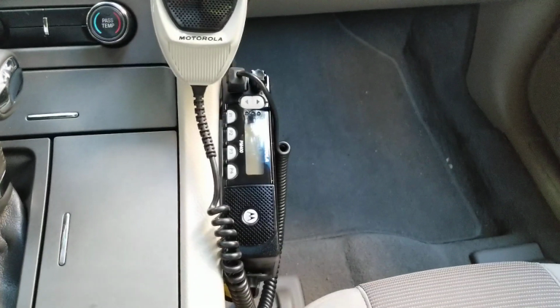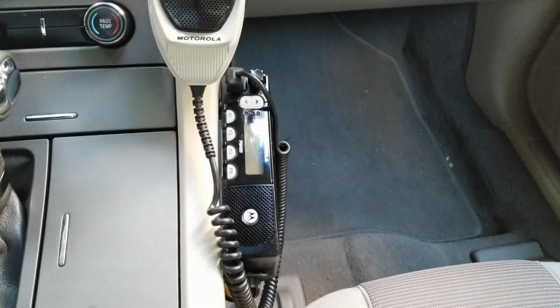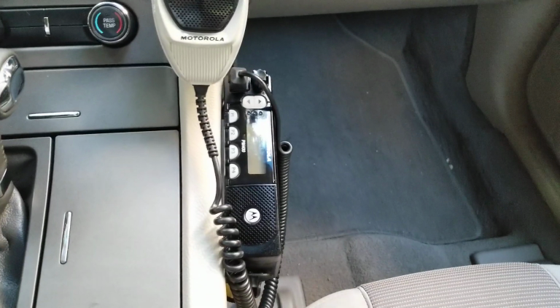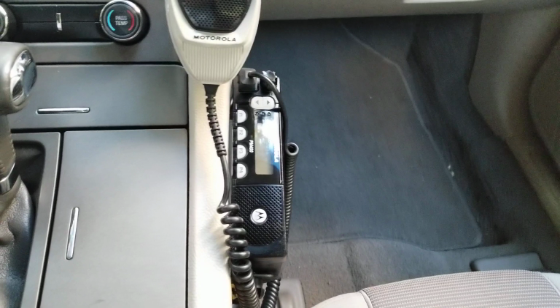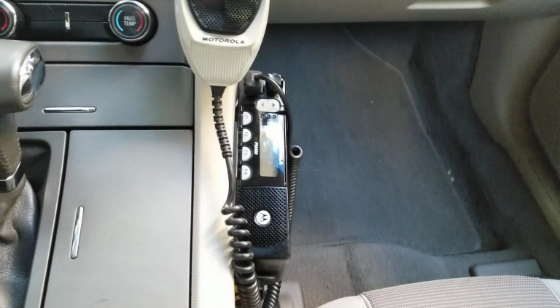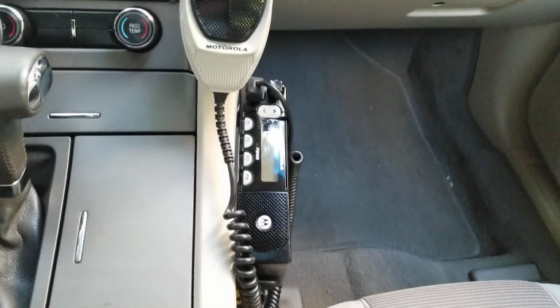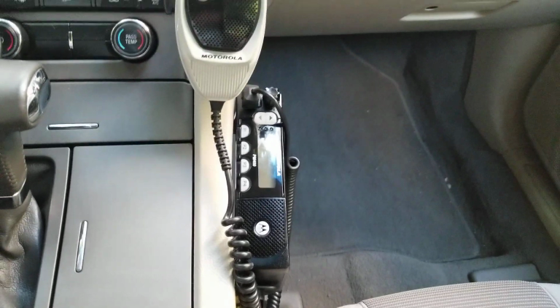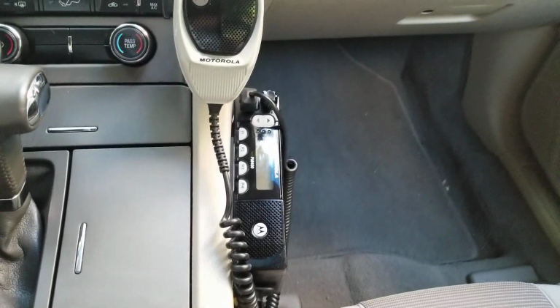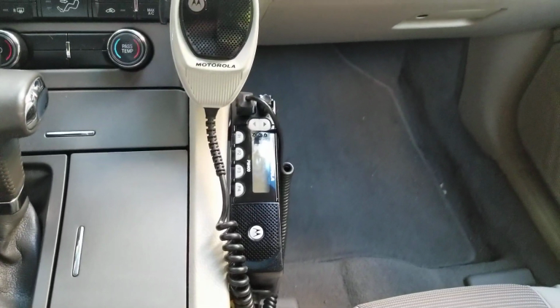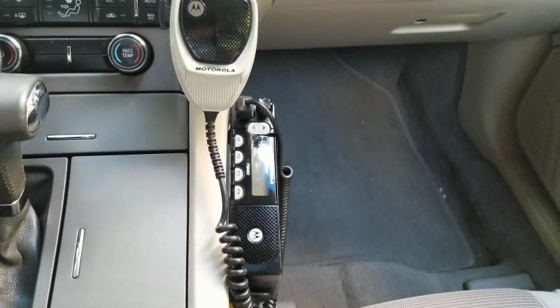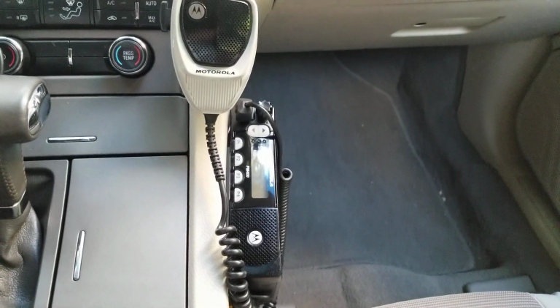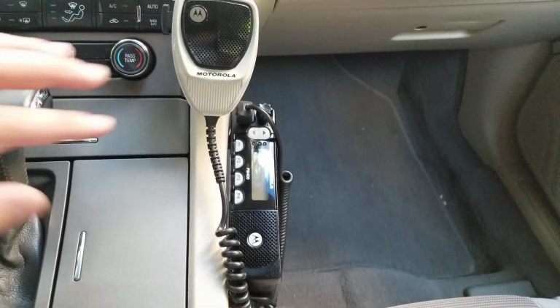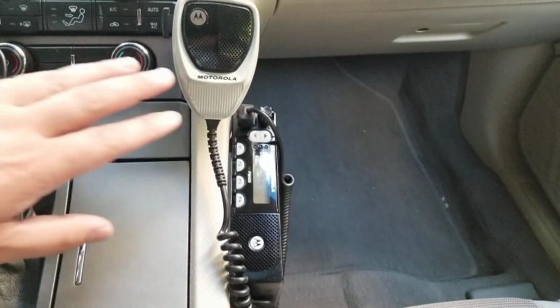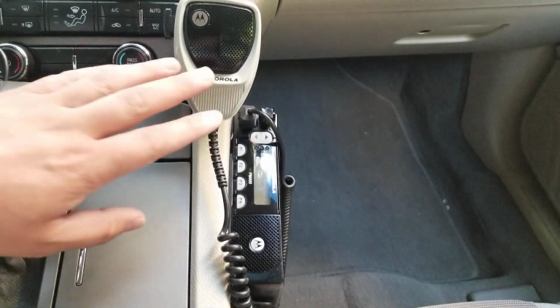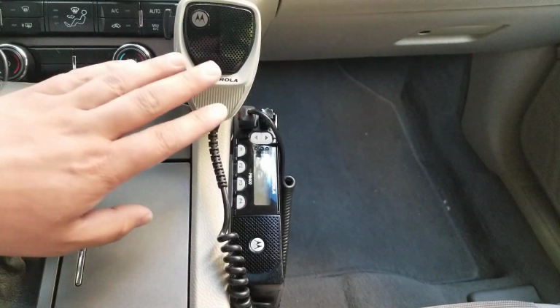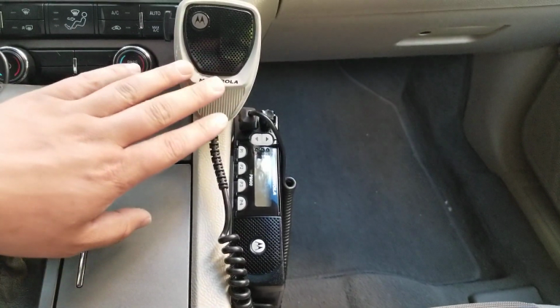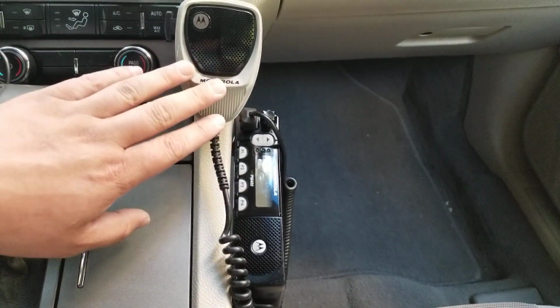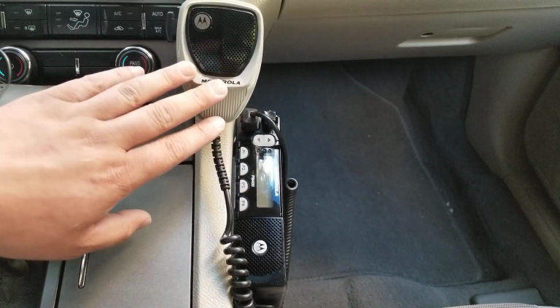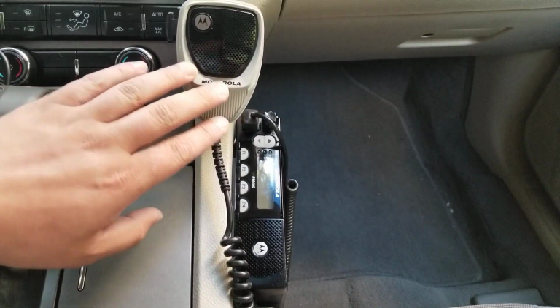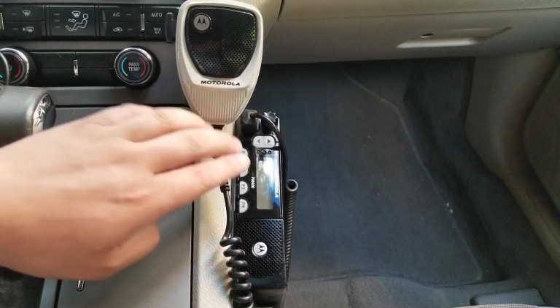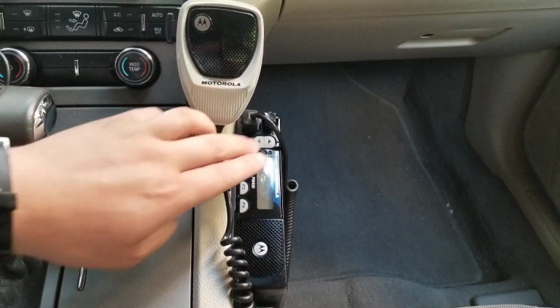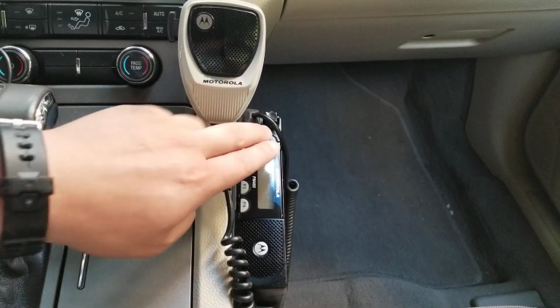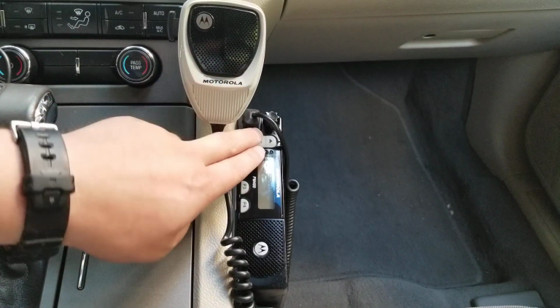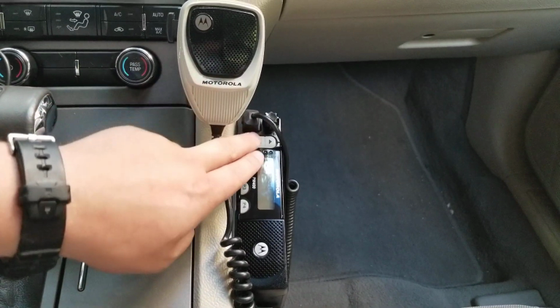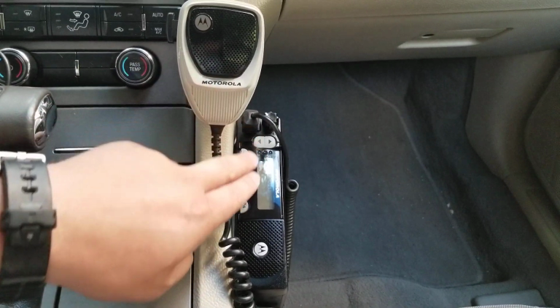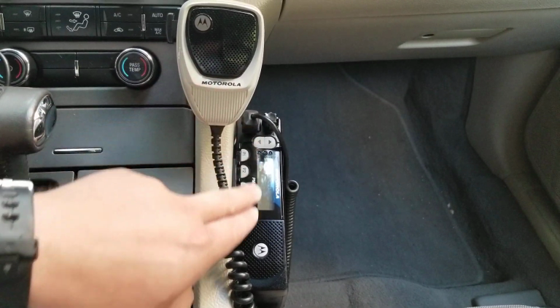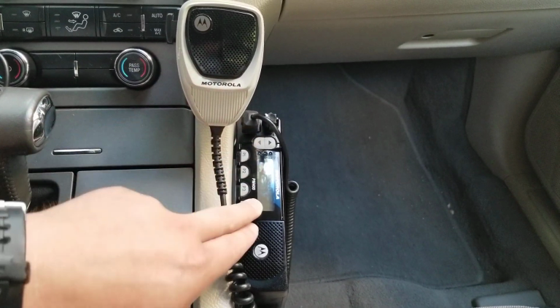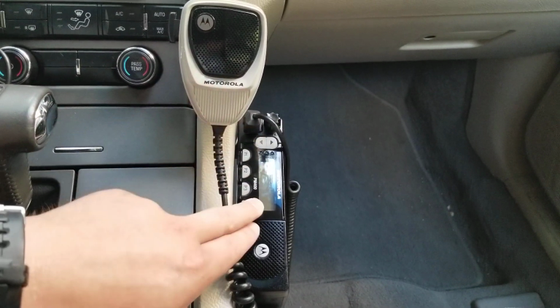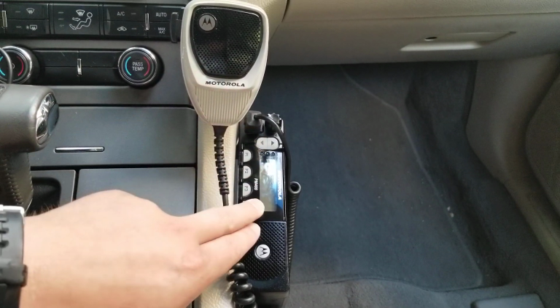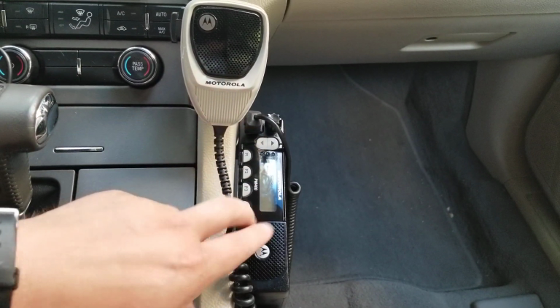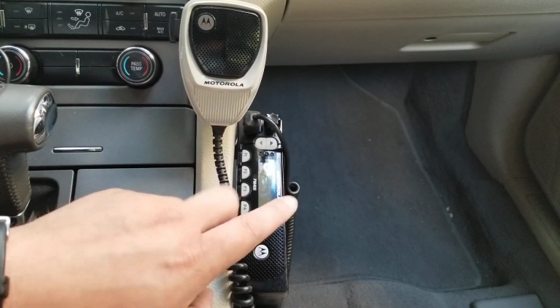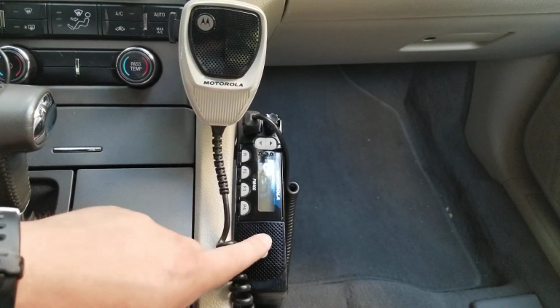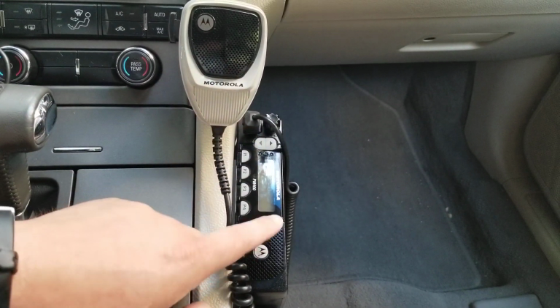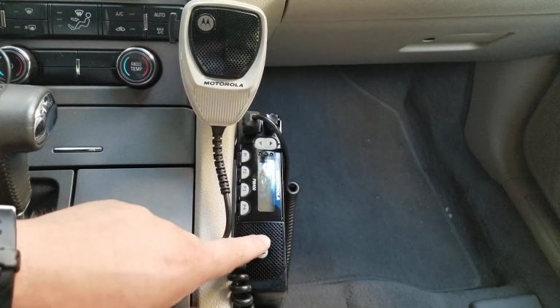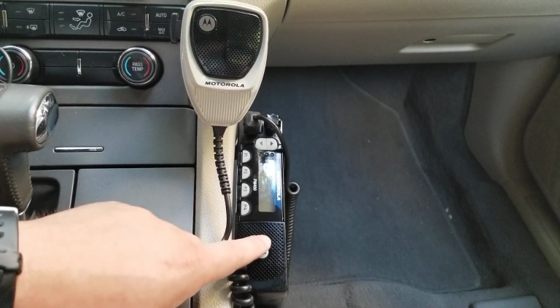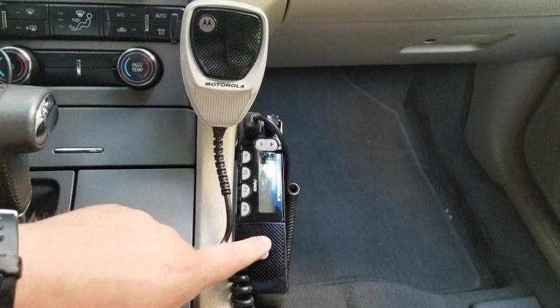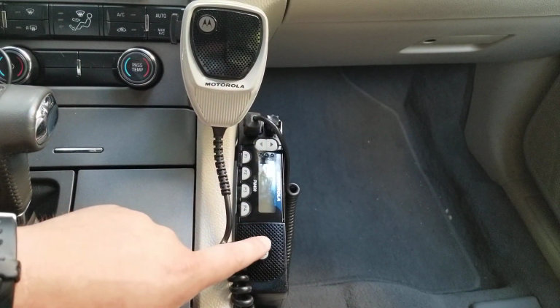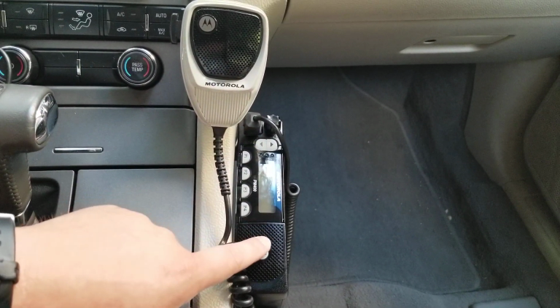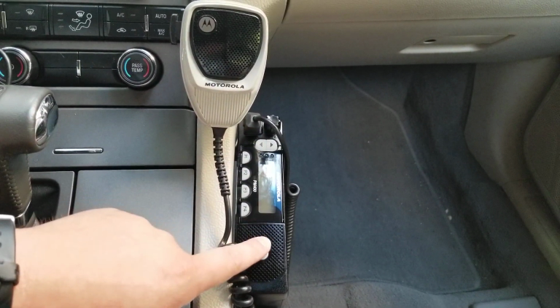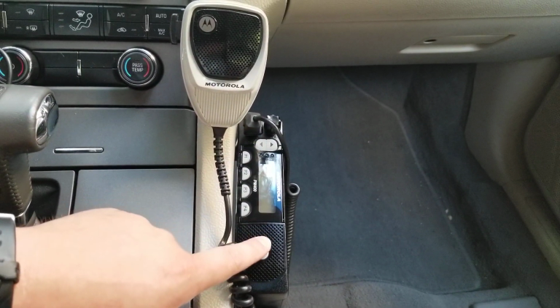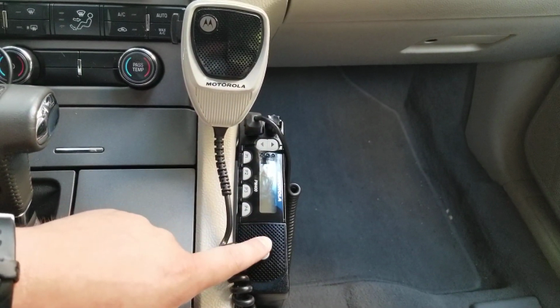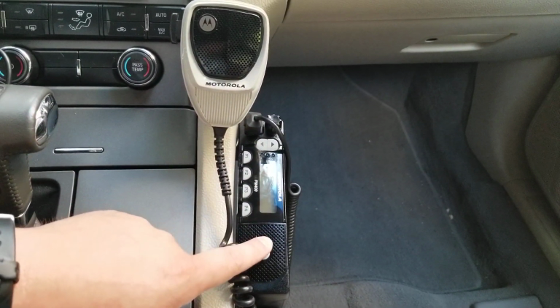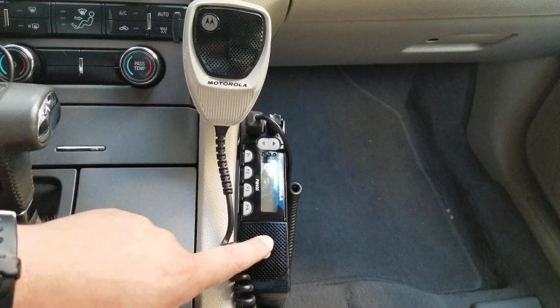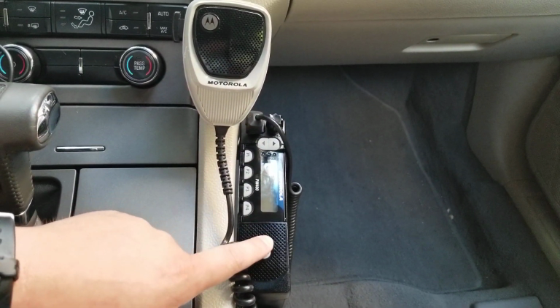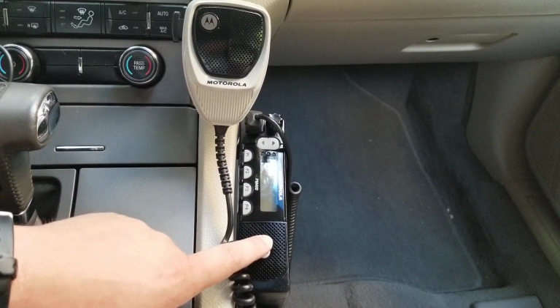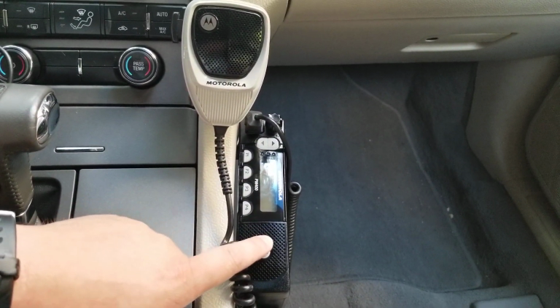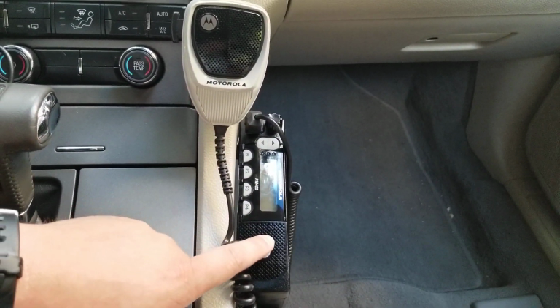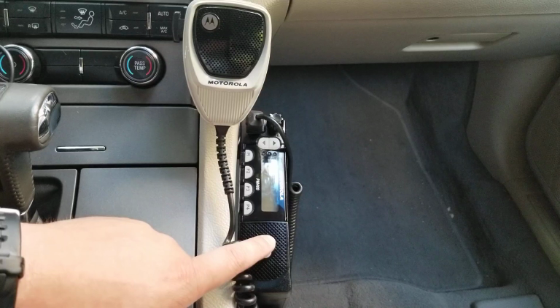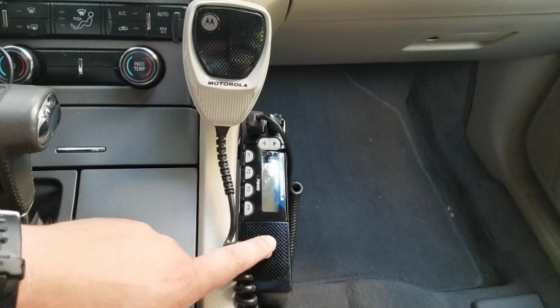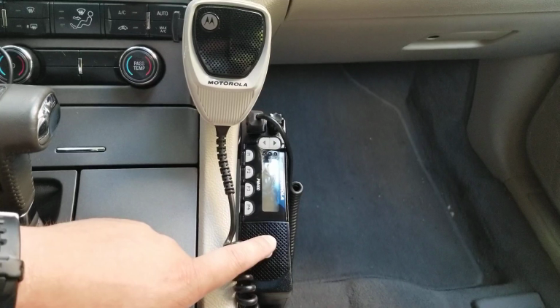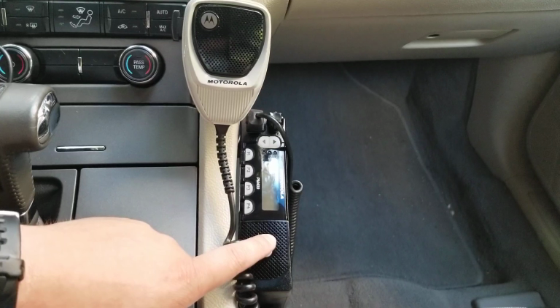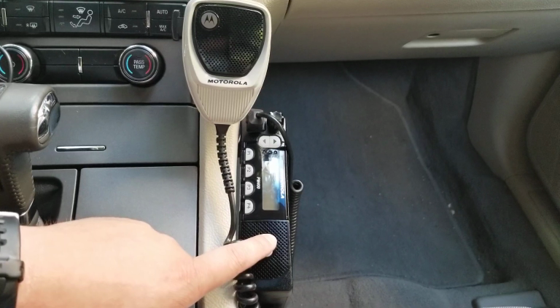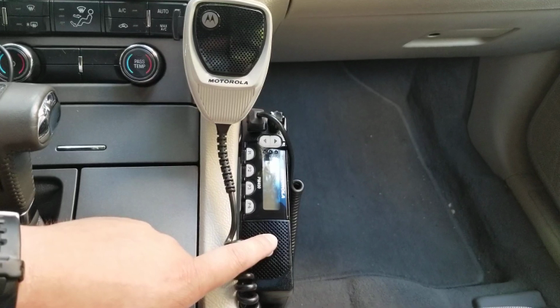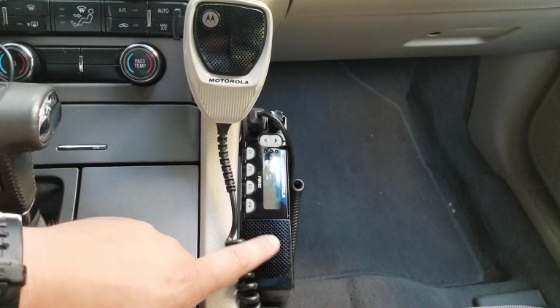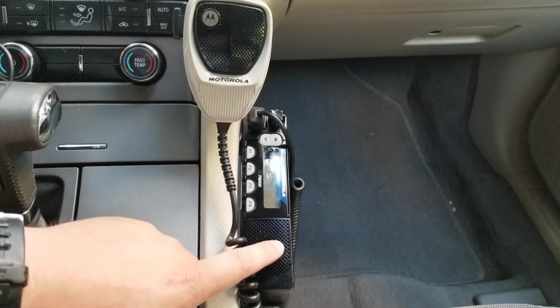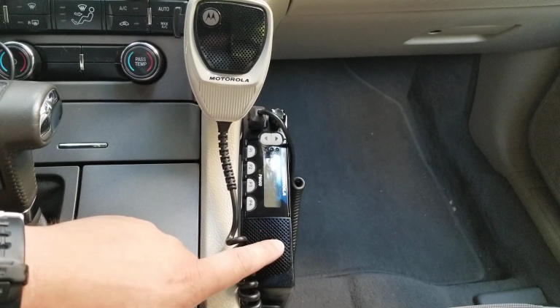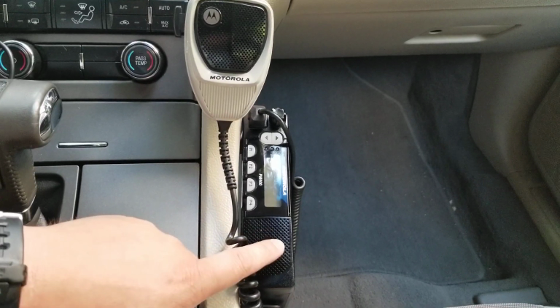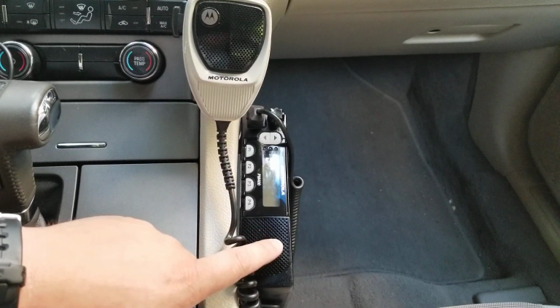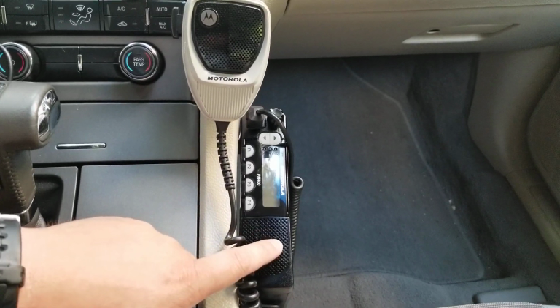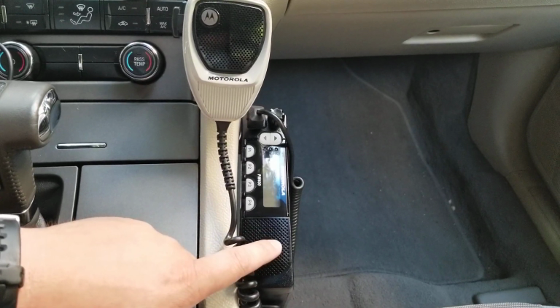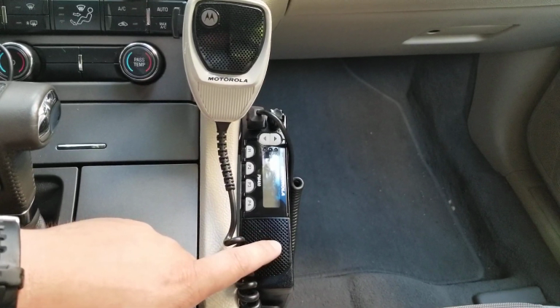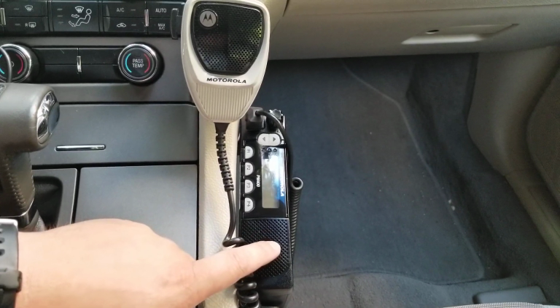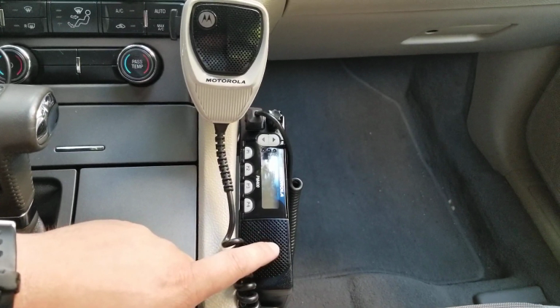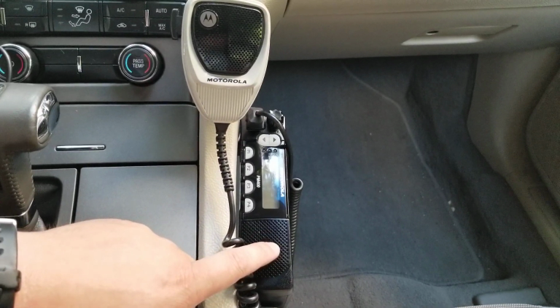Alright, so today I'm going to be going over a basic overview of the PM400. This radio is manufactured by Motorola.